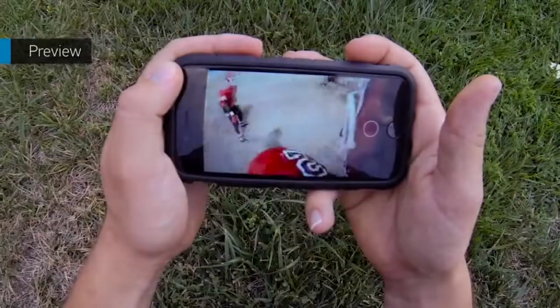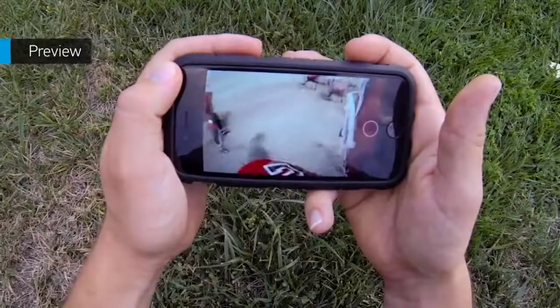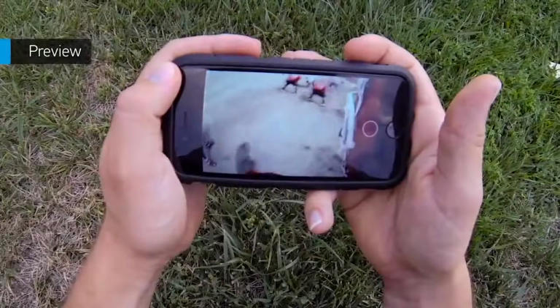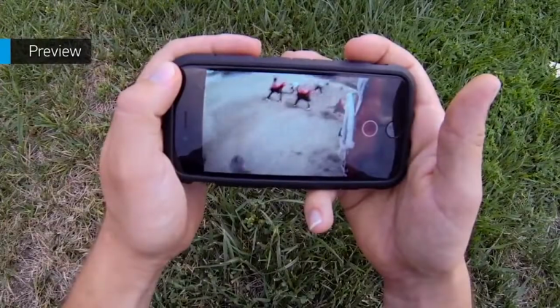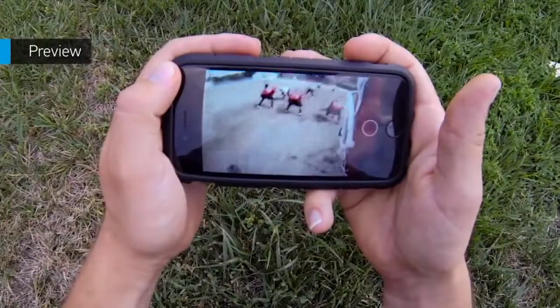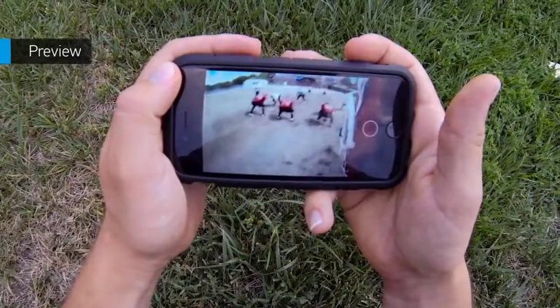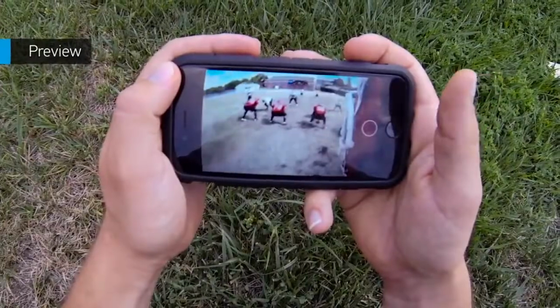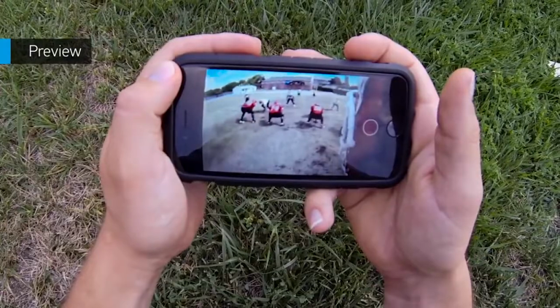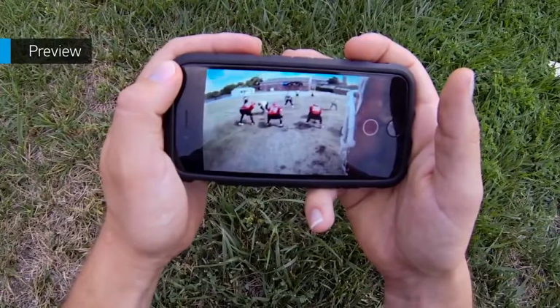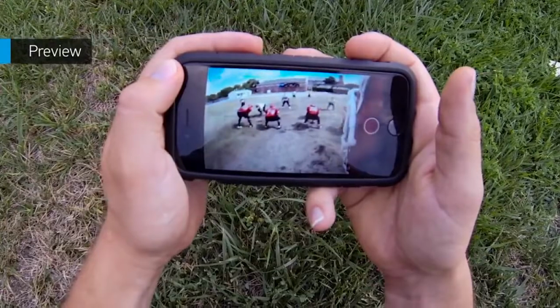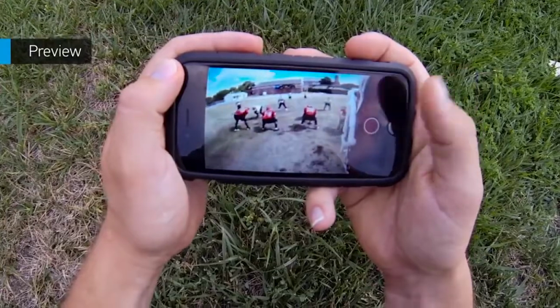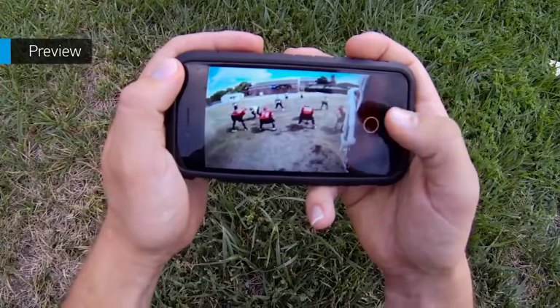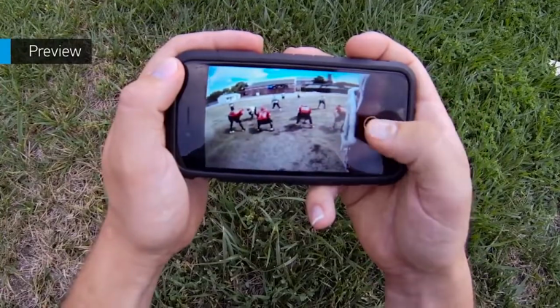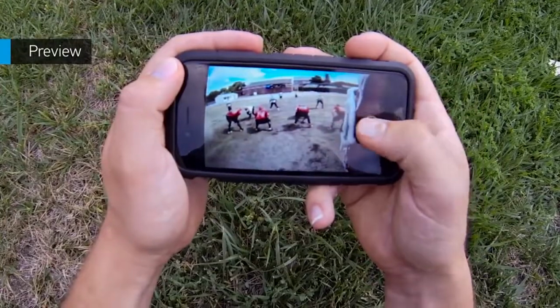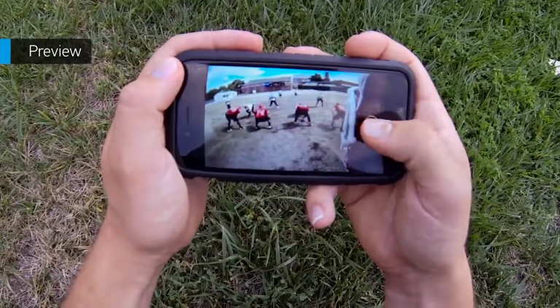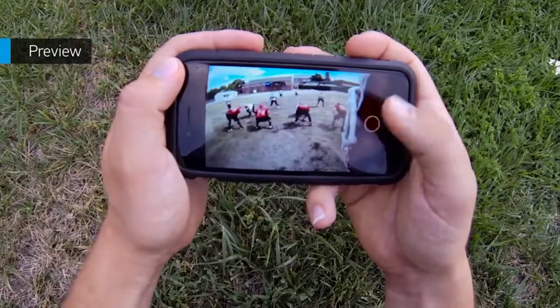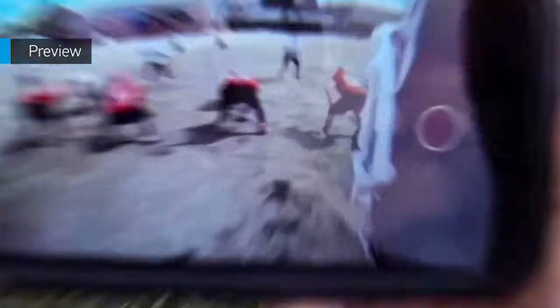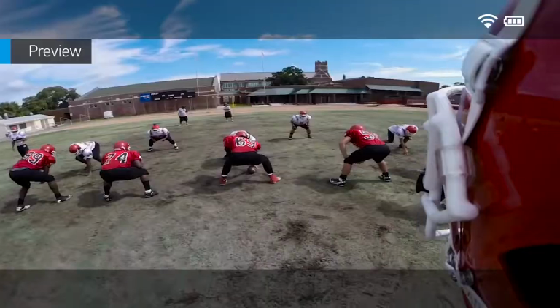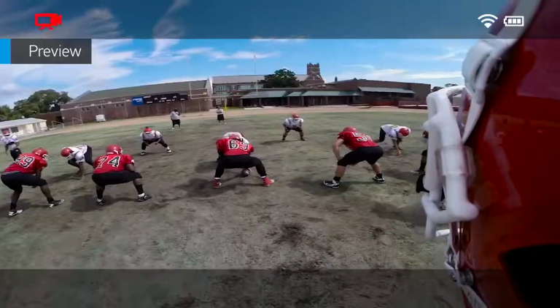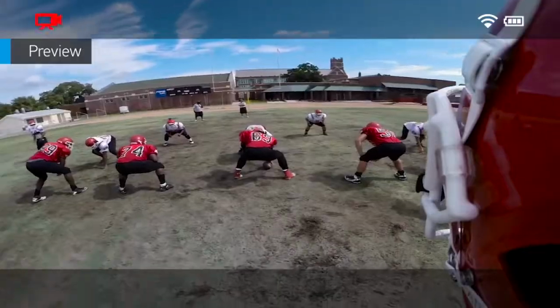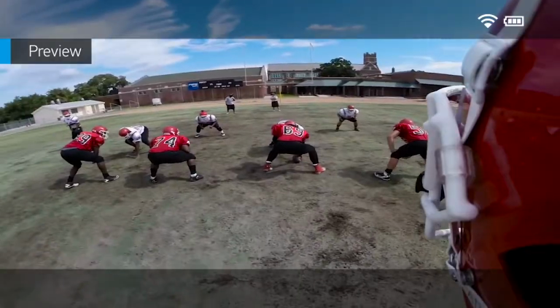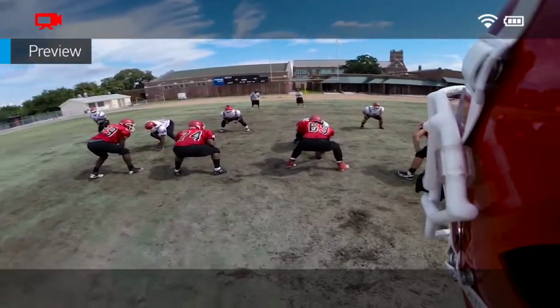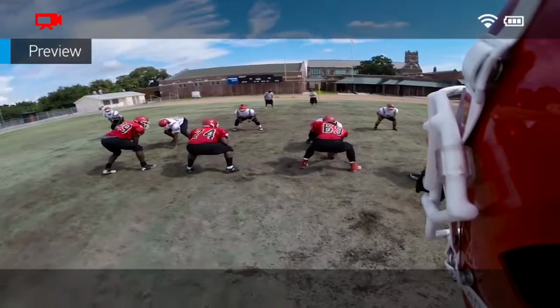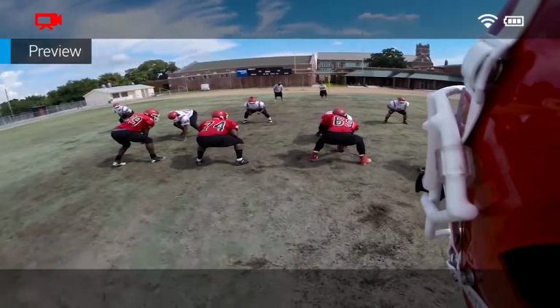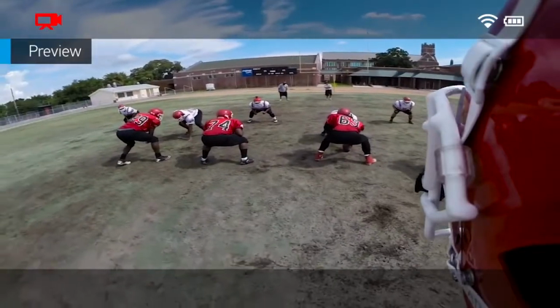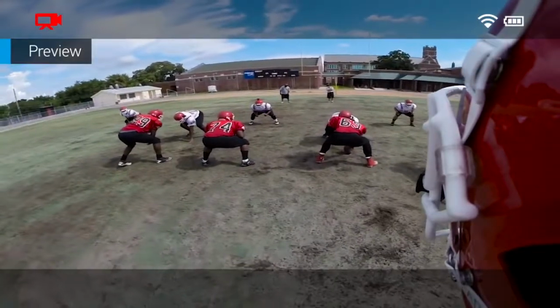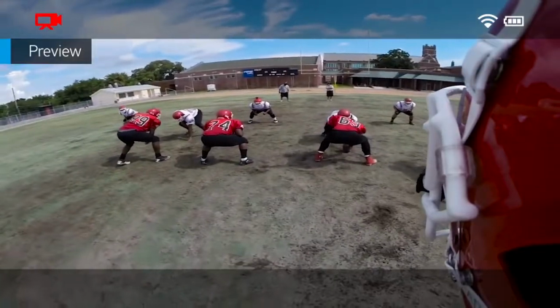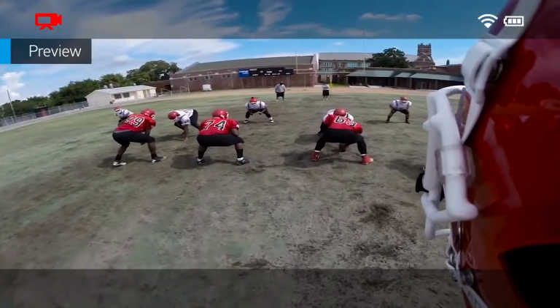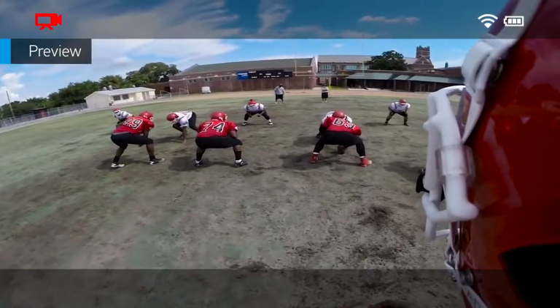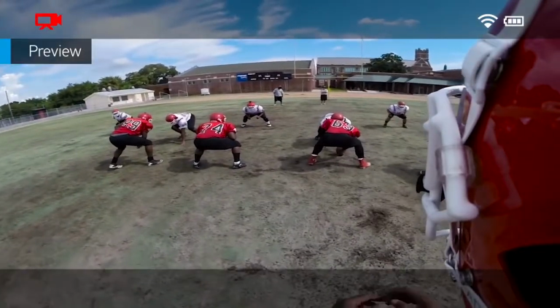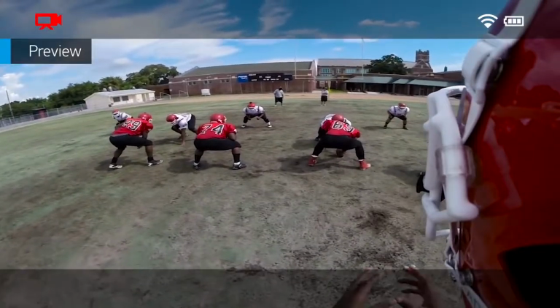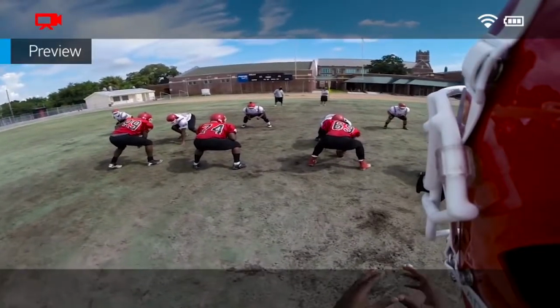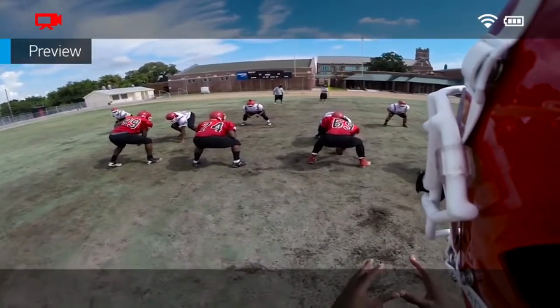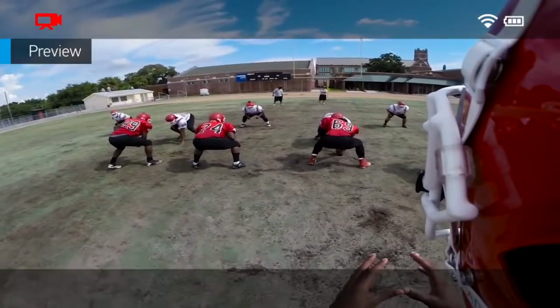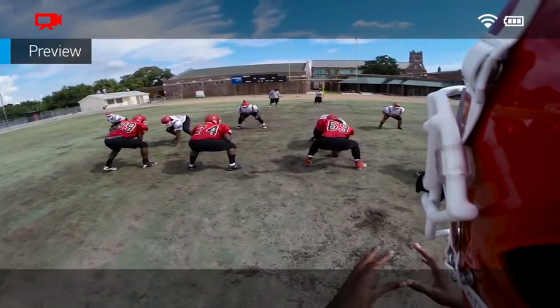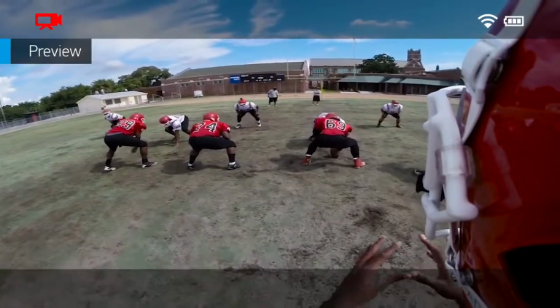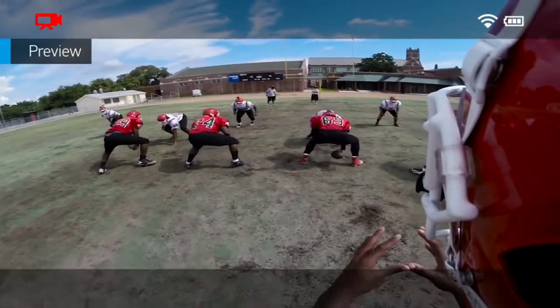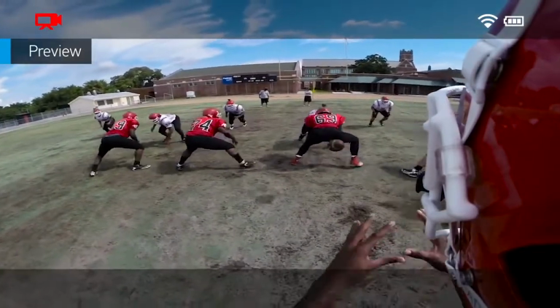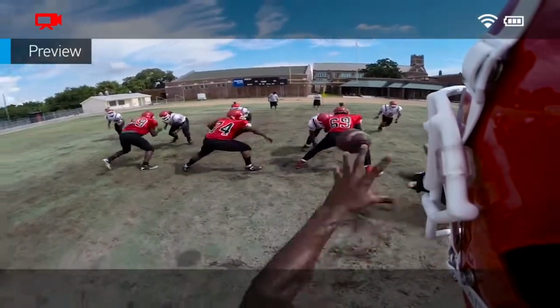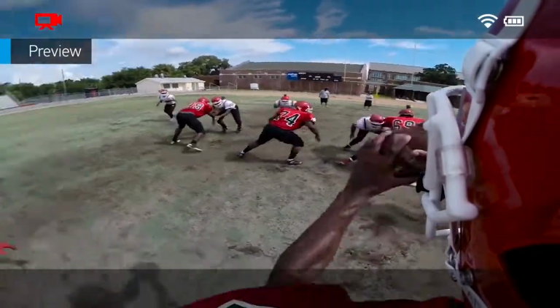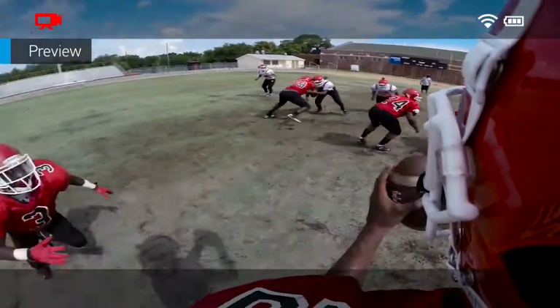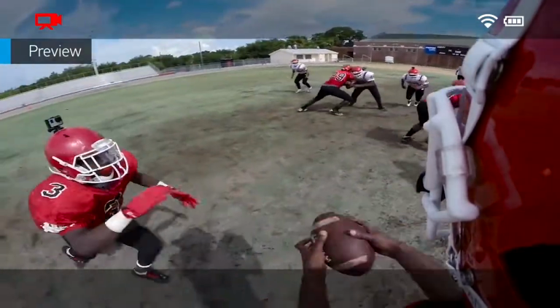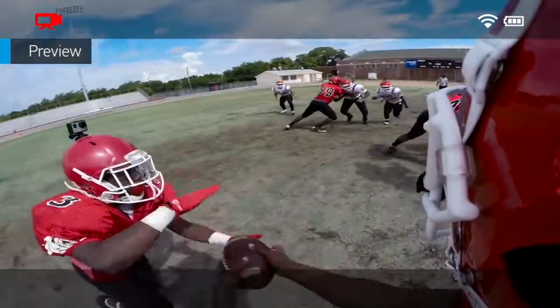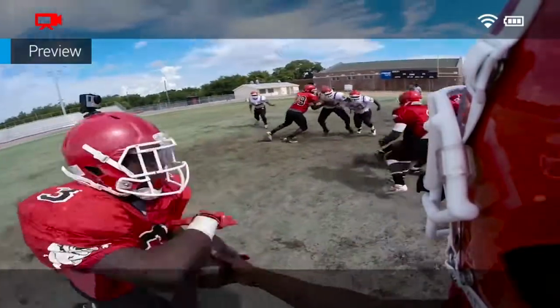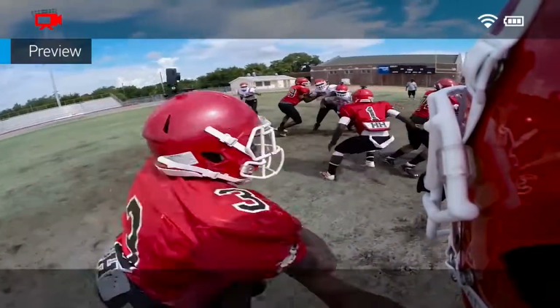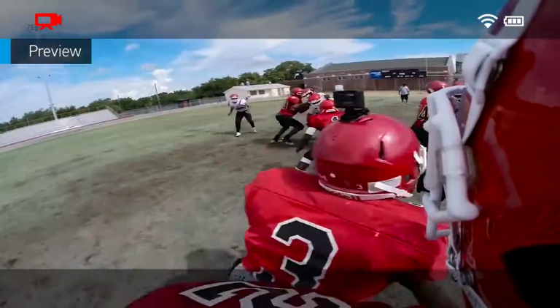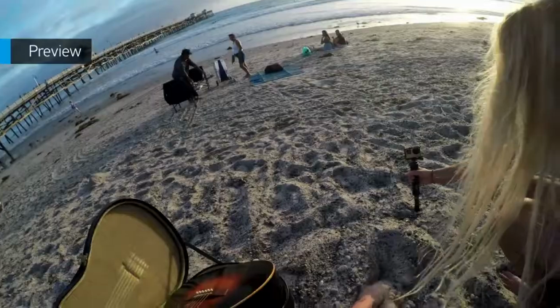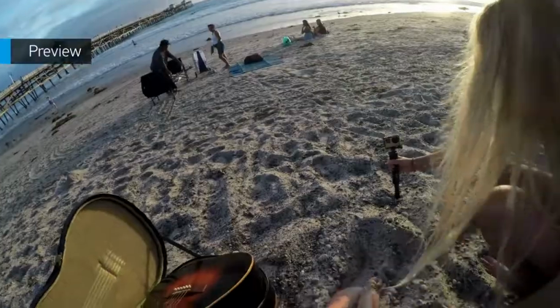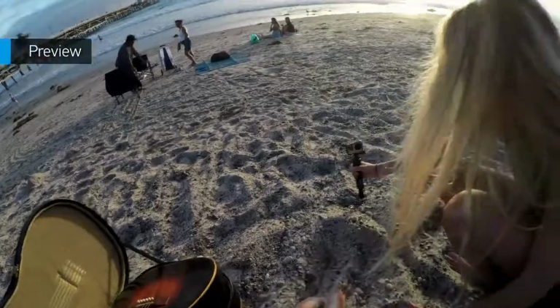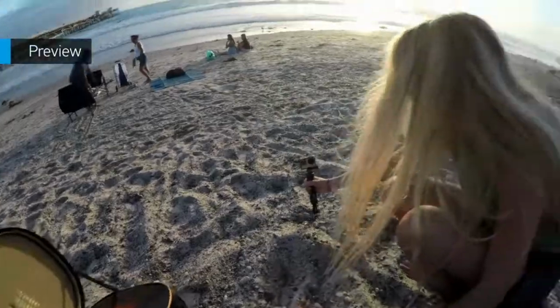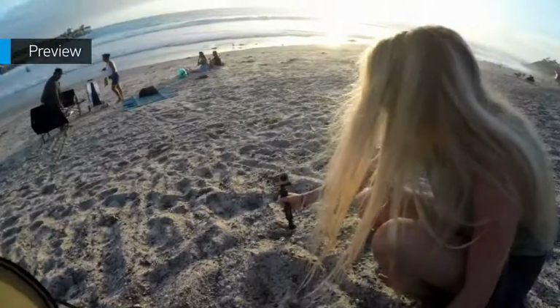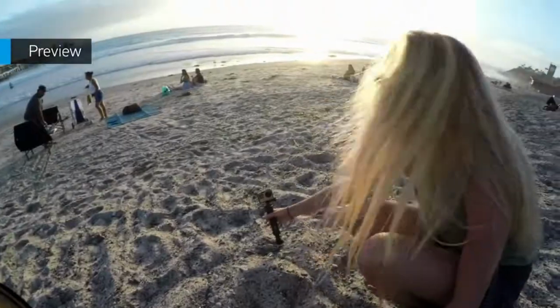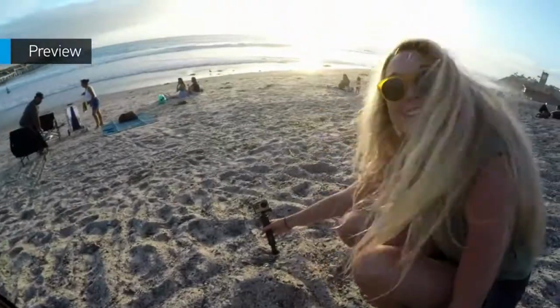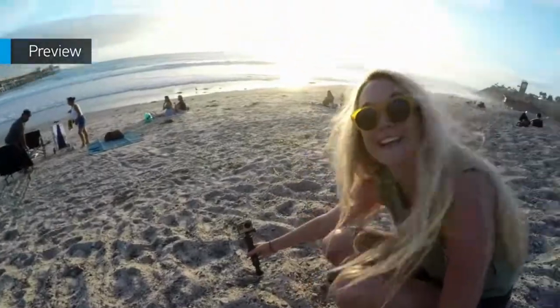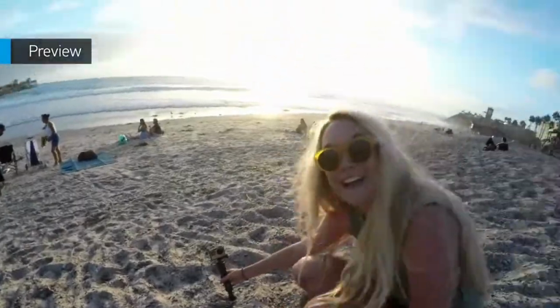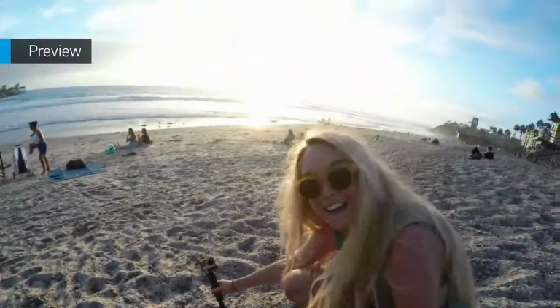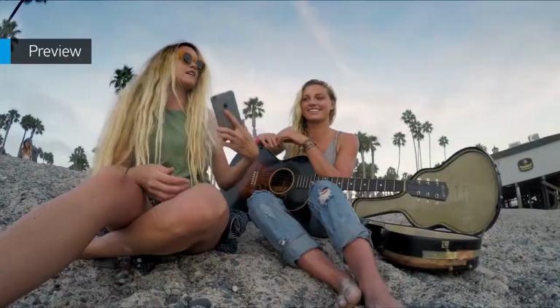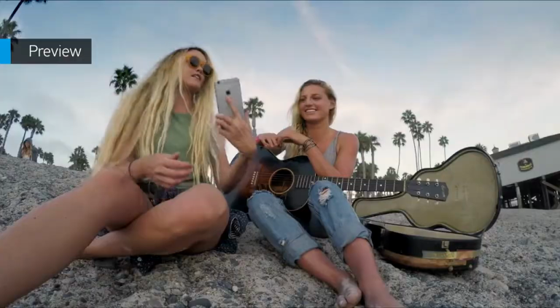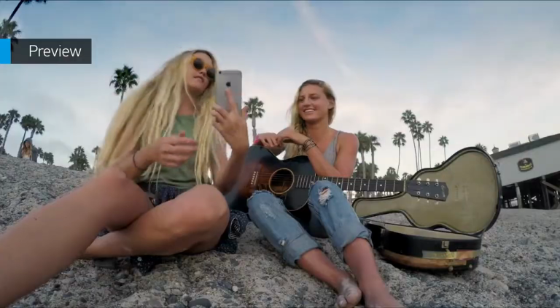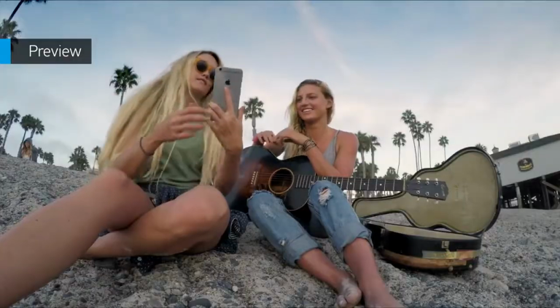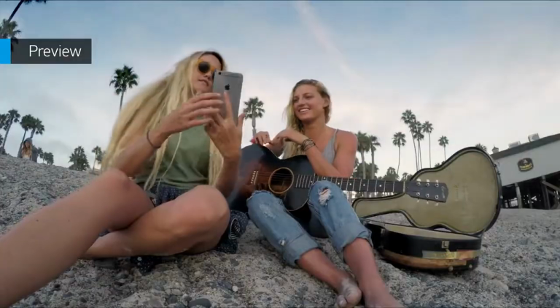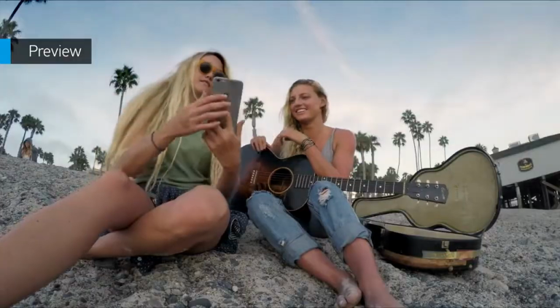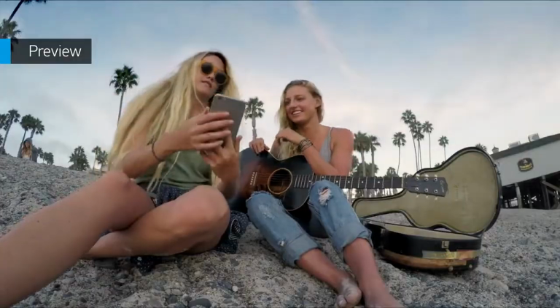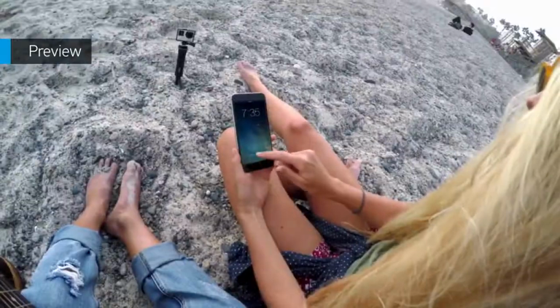With live preview, you can use your mobile device as a viewfinder to see what your GoPro sees. This makes it easy to frame the perfect shot.